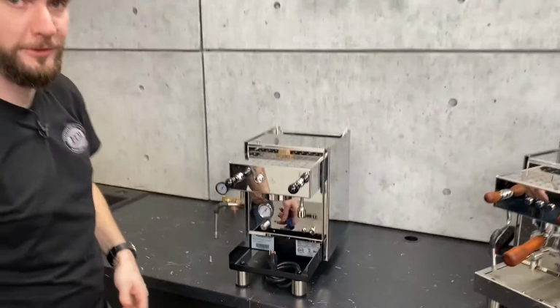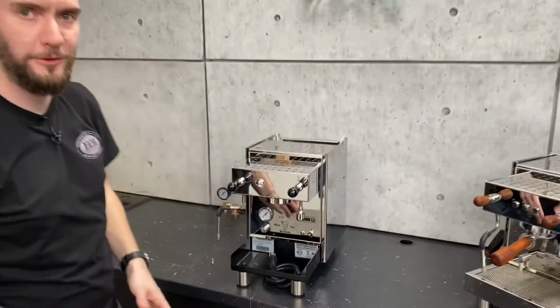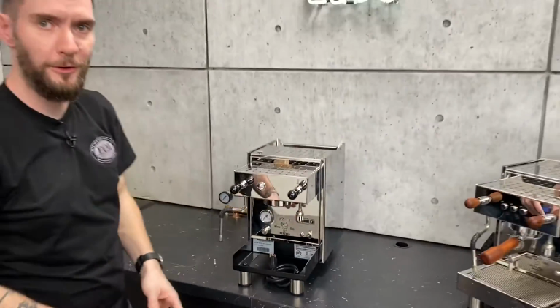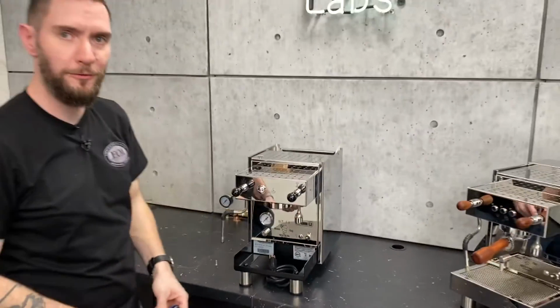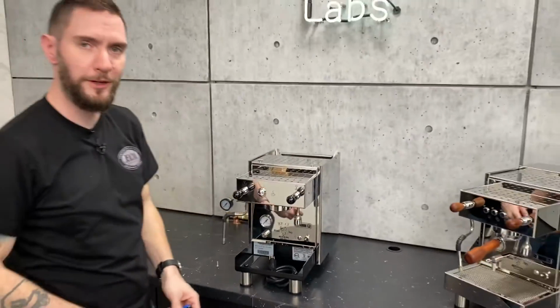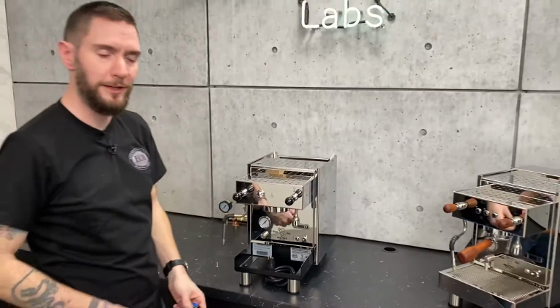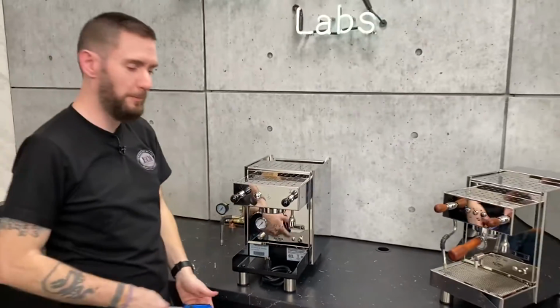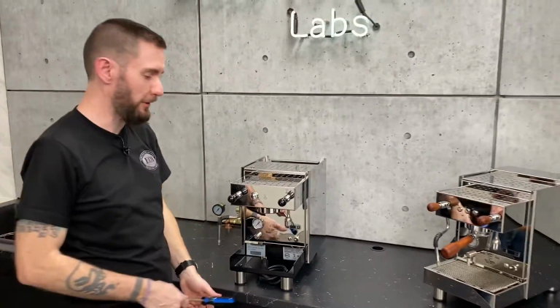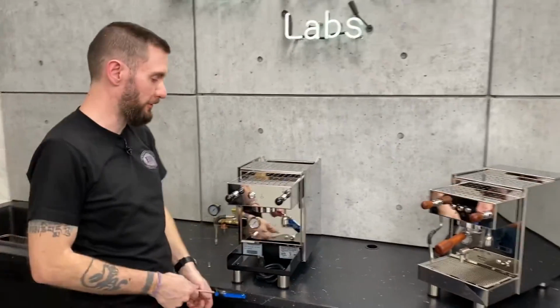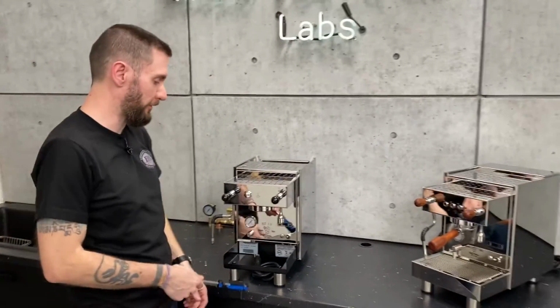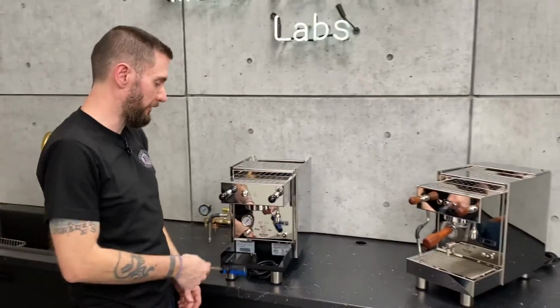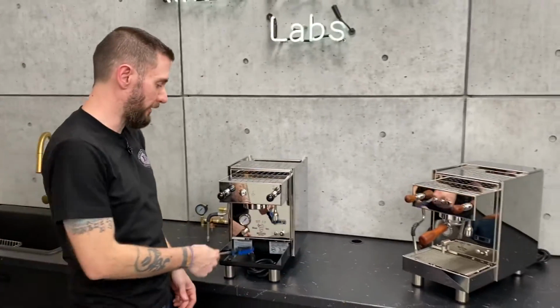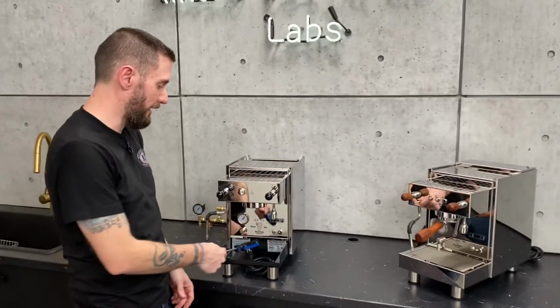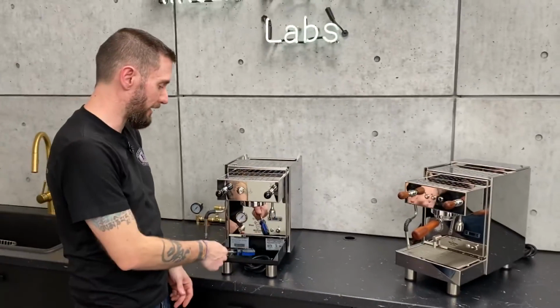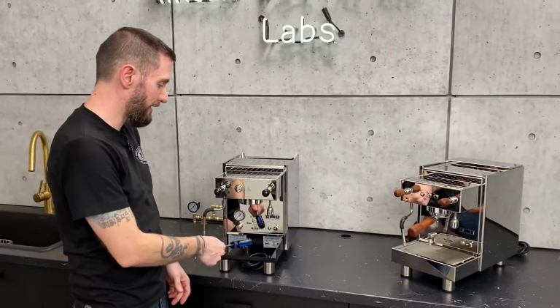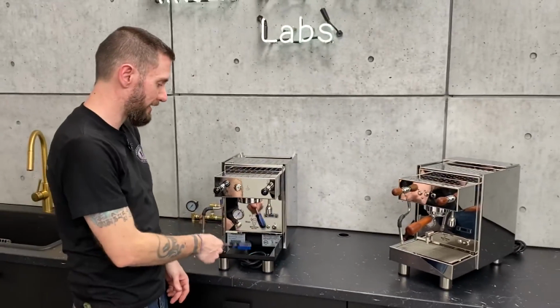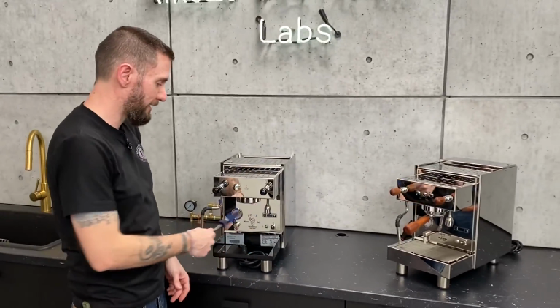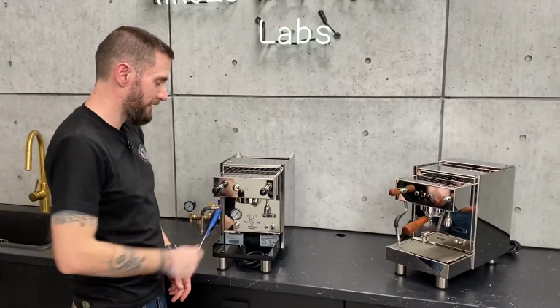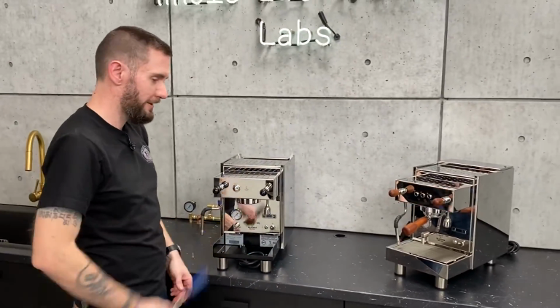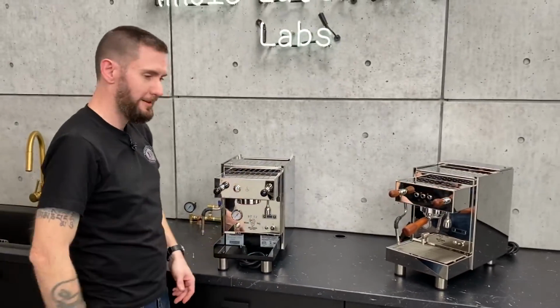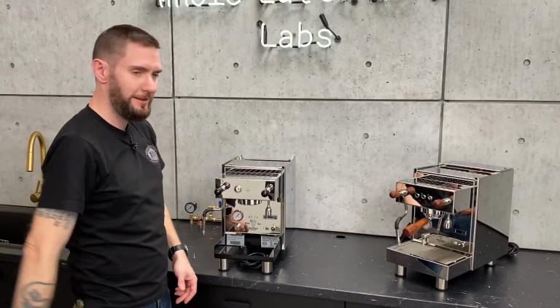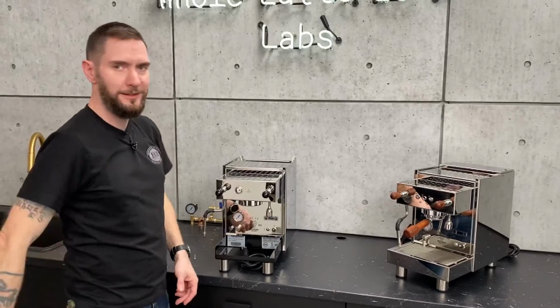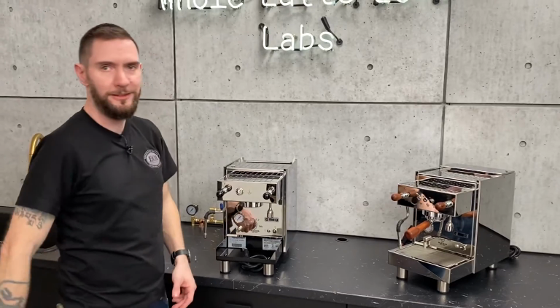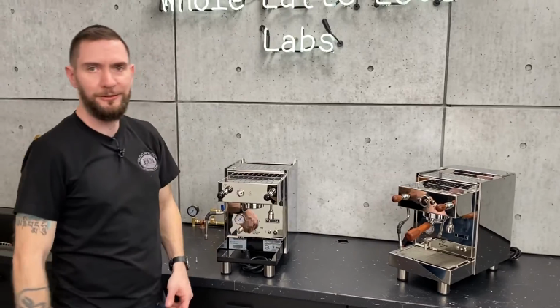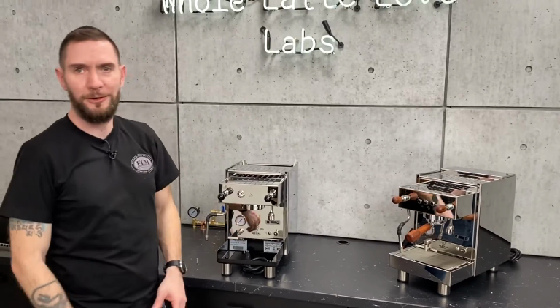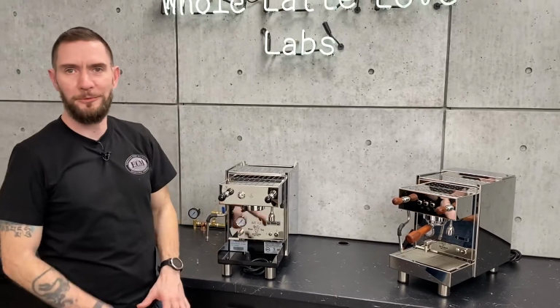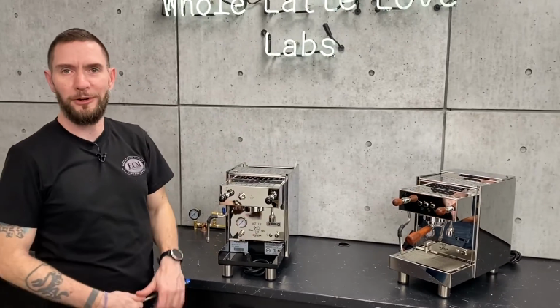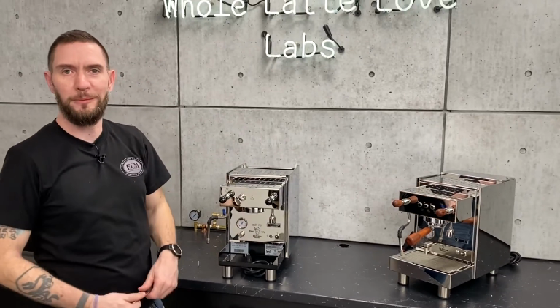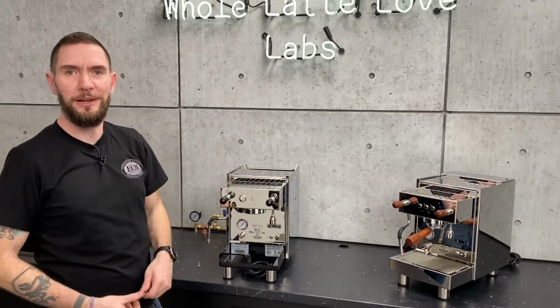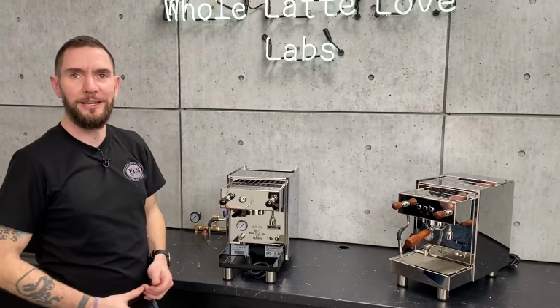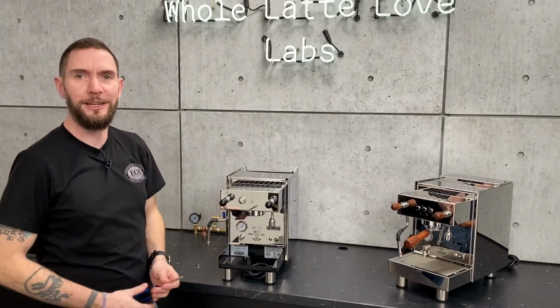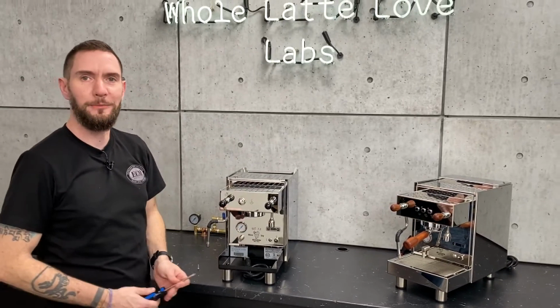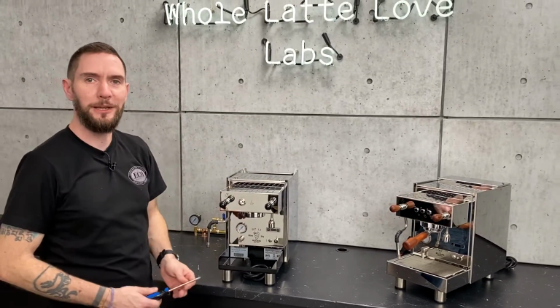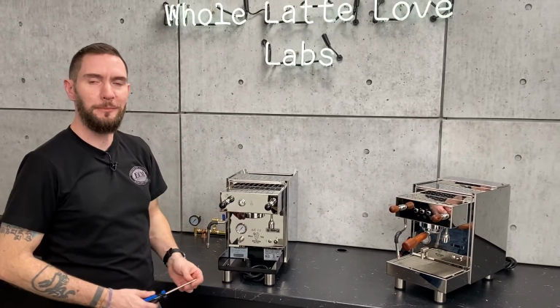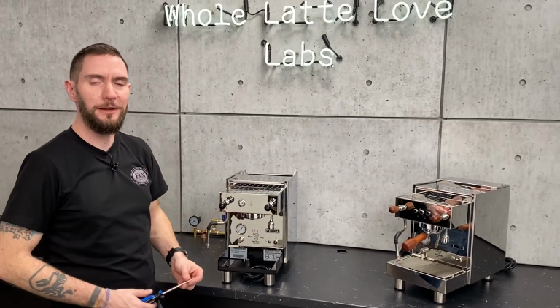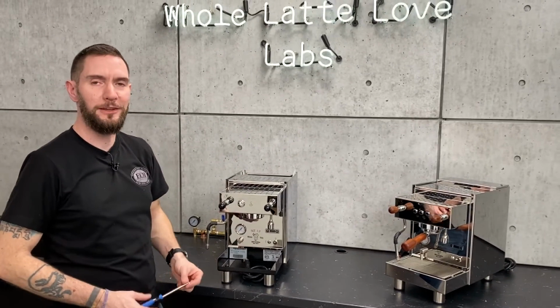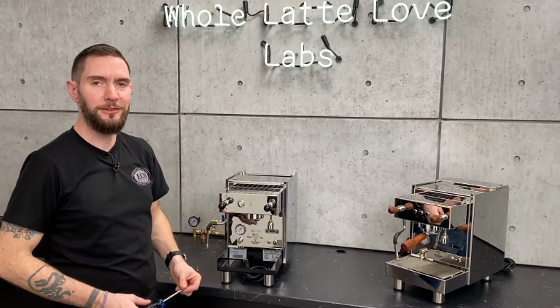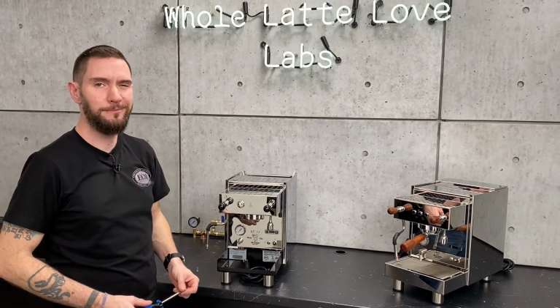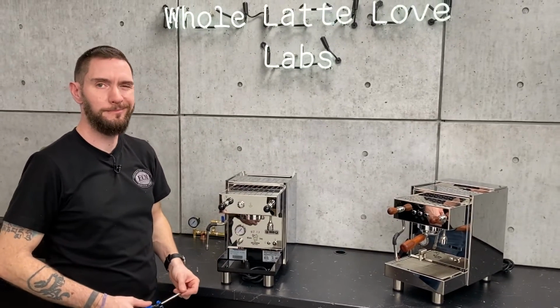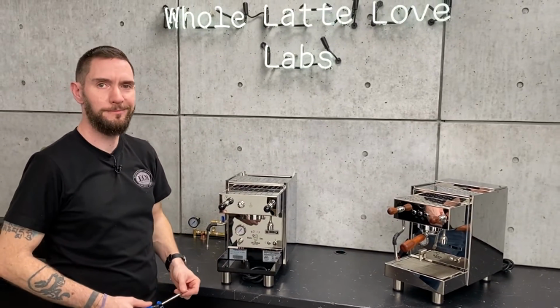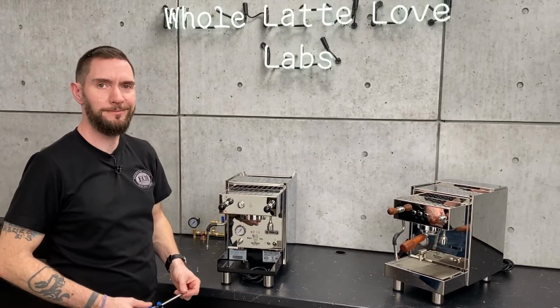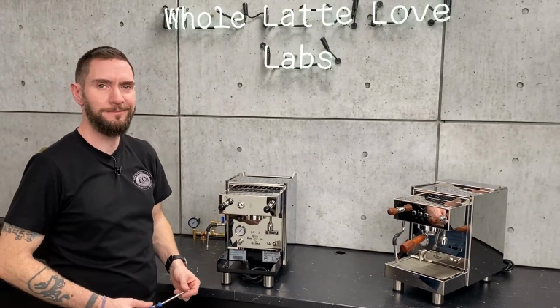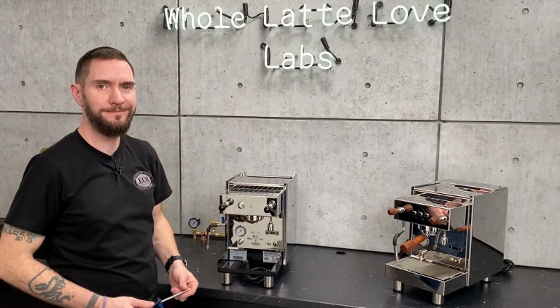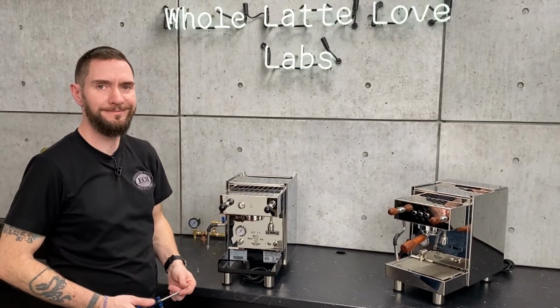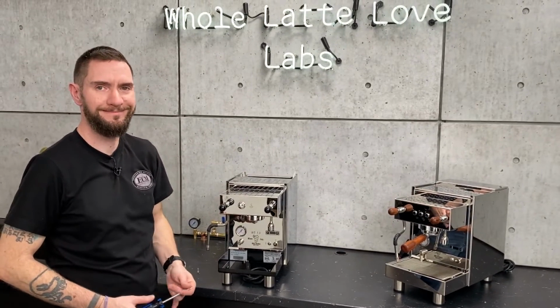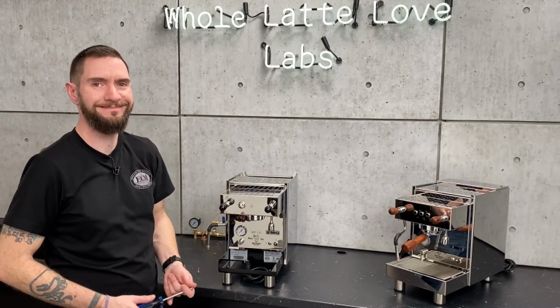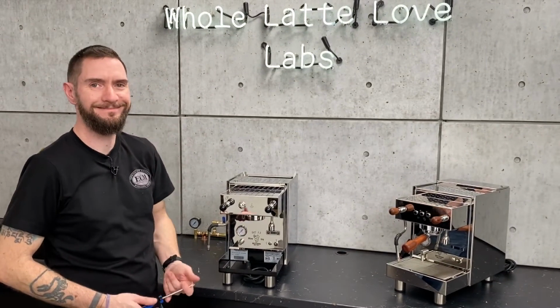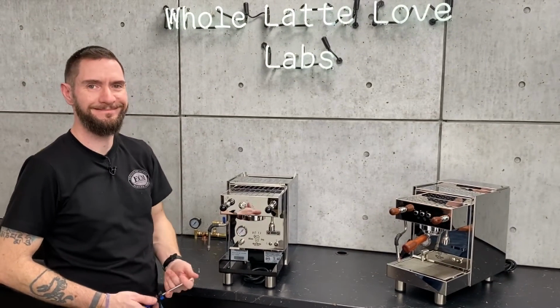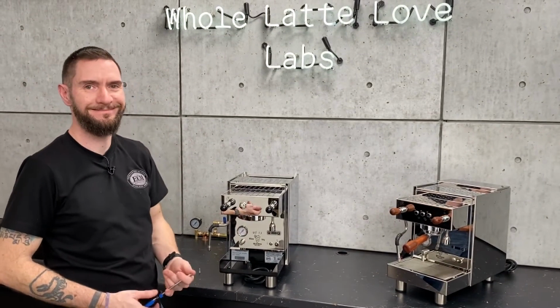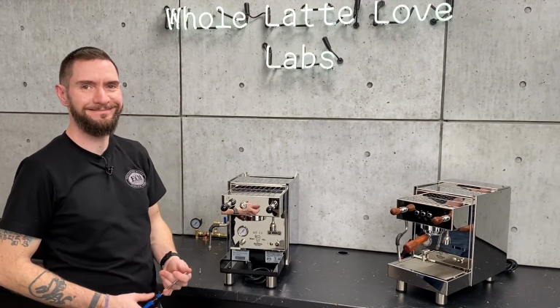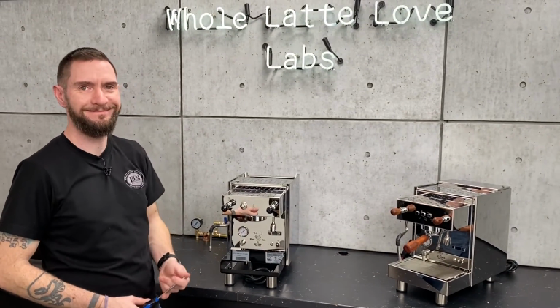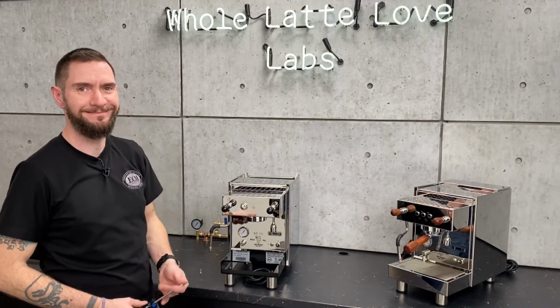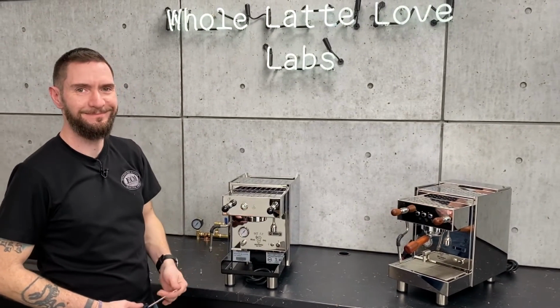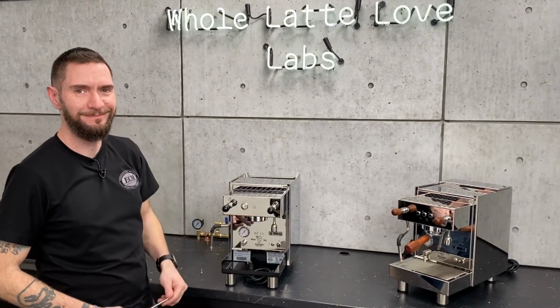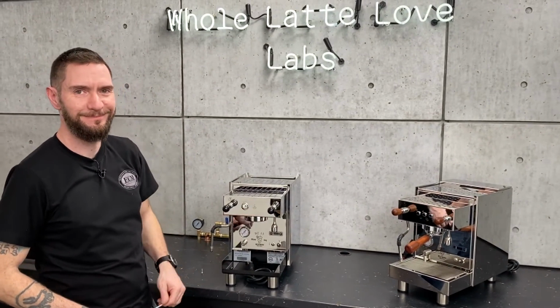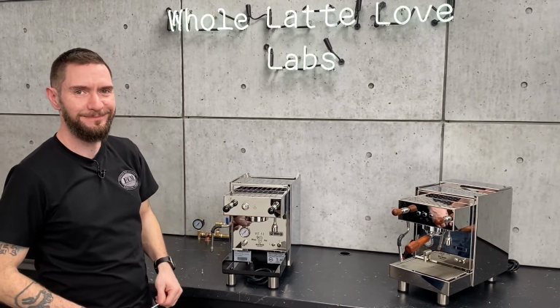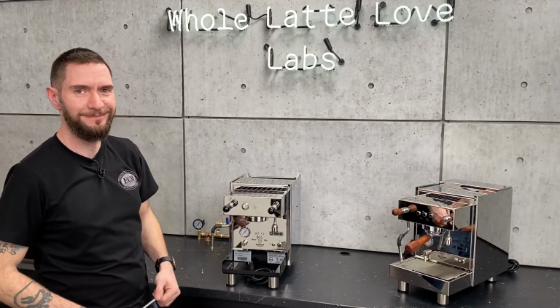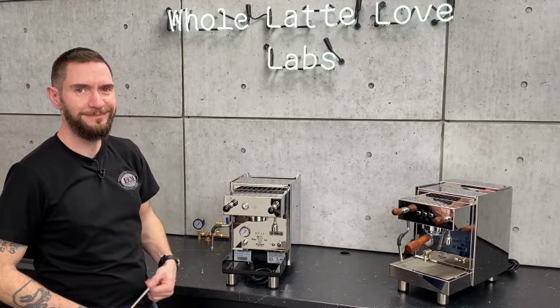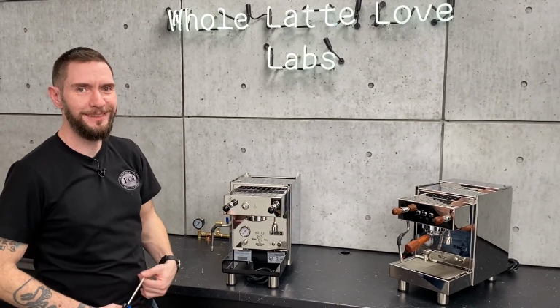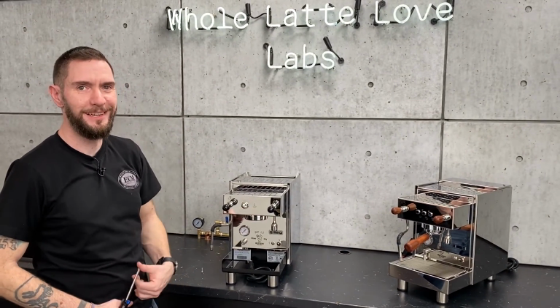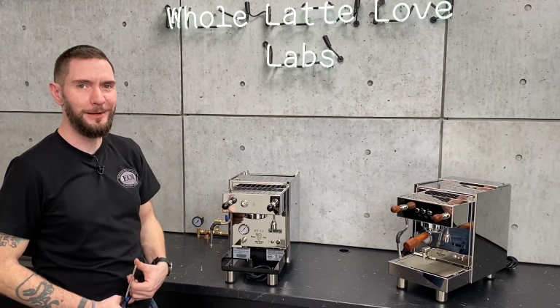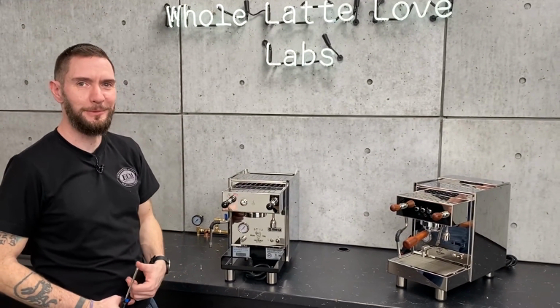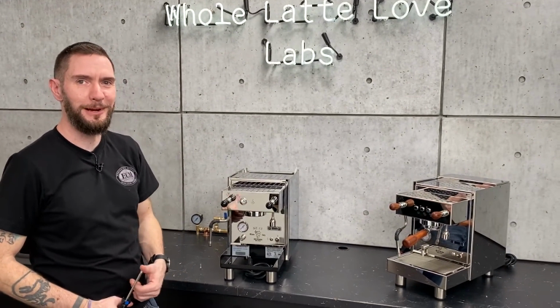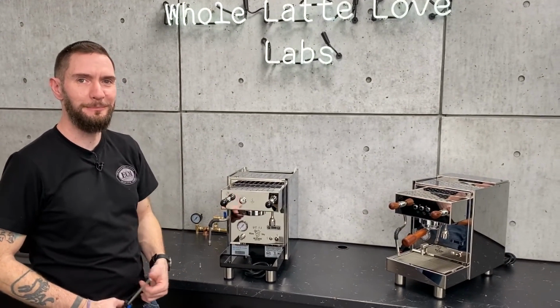Don't forget to put your drip tray back in. Thanks, Brian, for taking us through that. No problem.